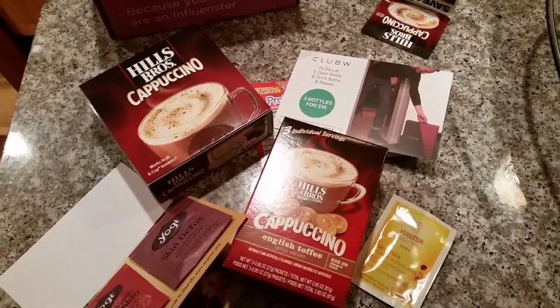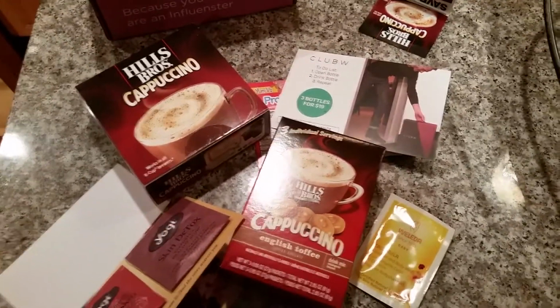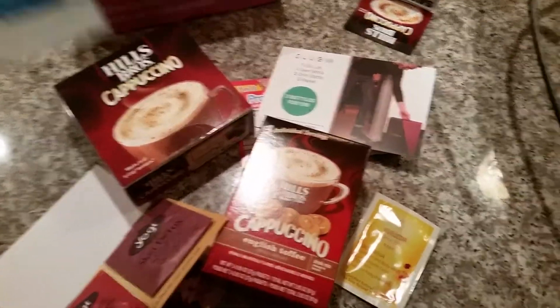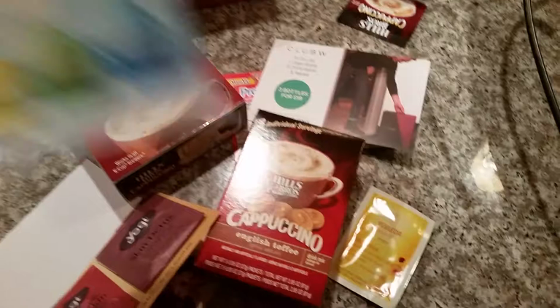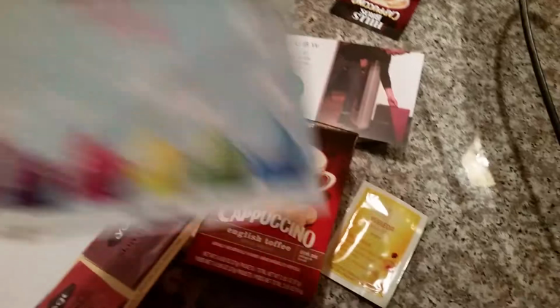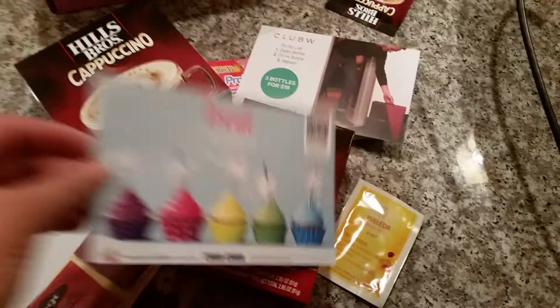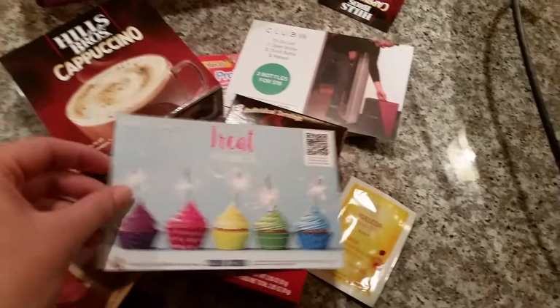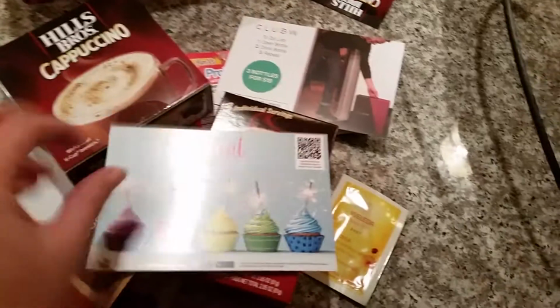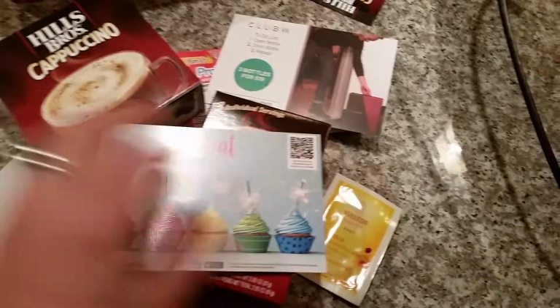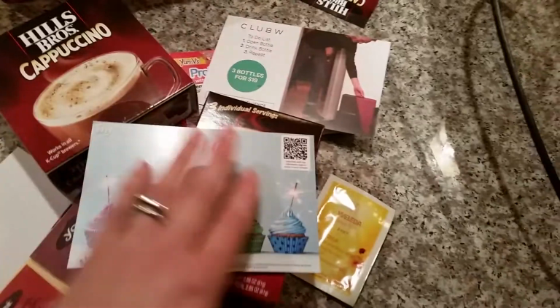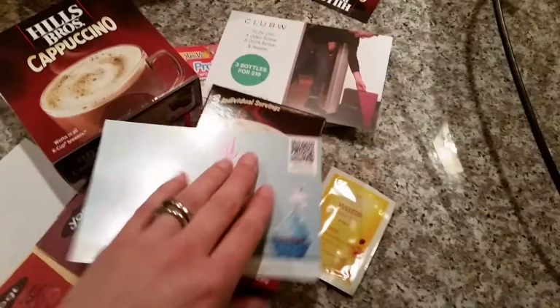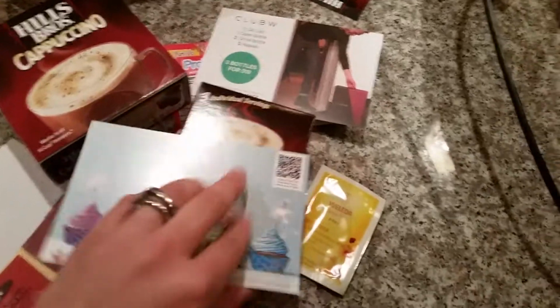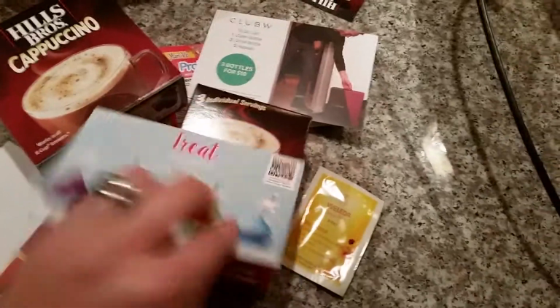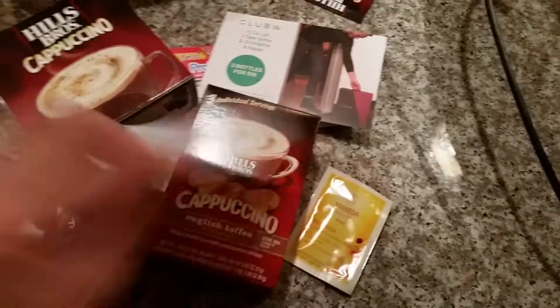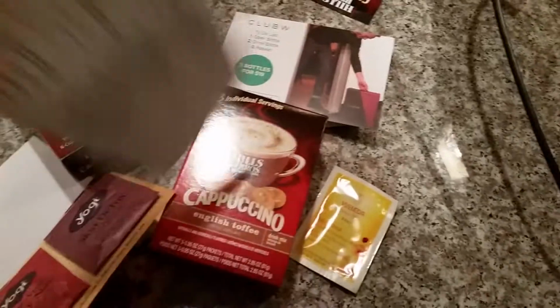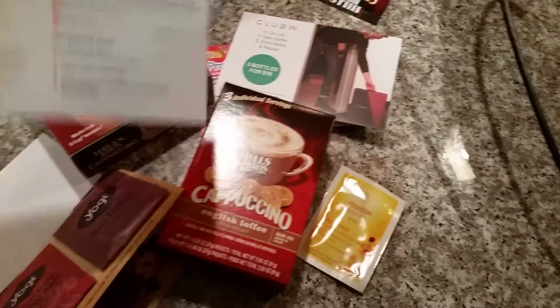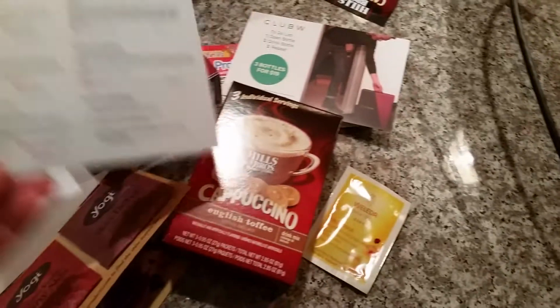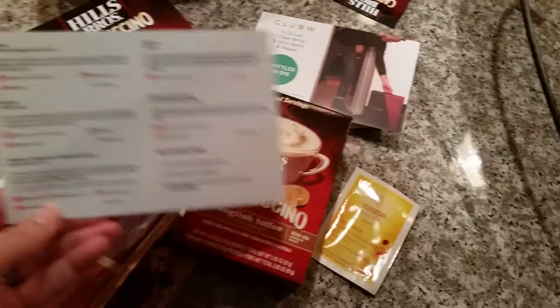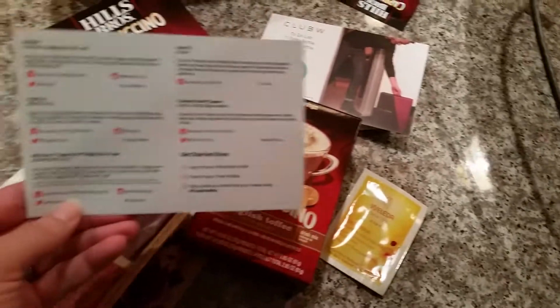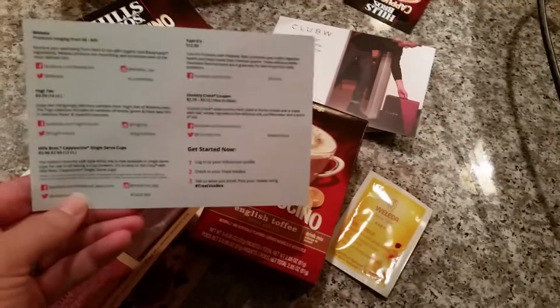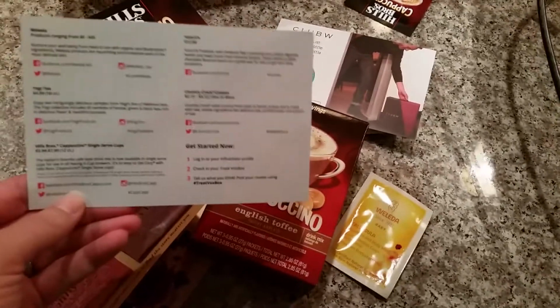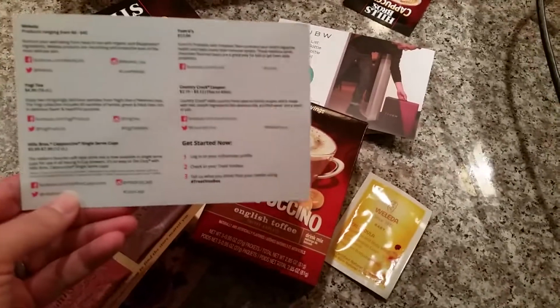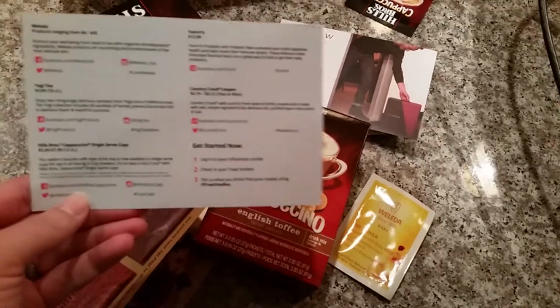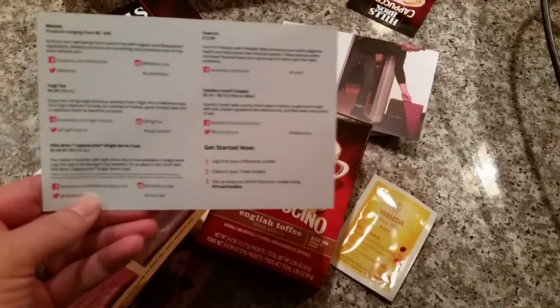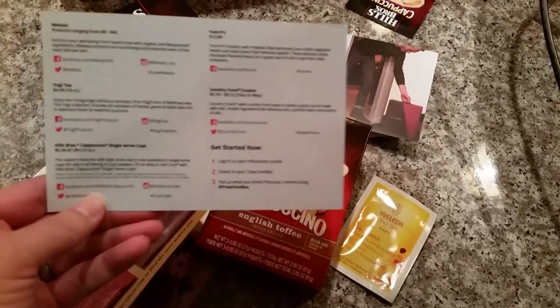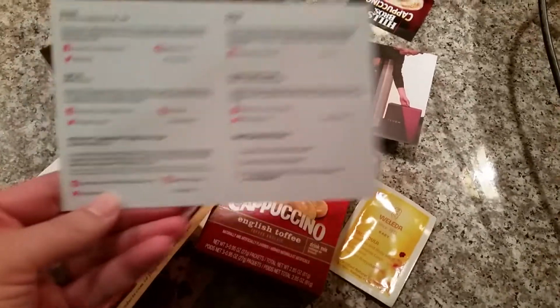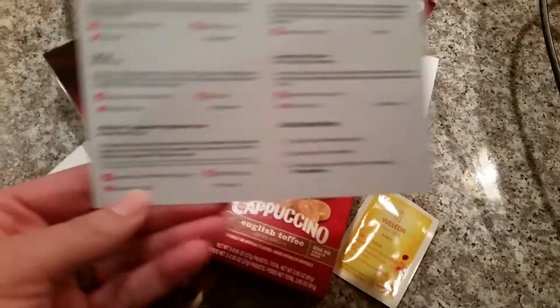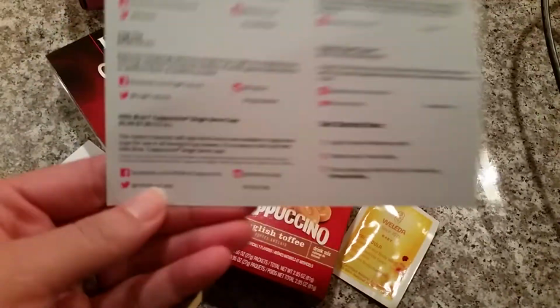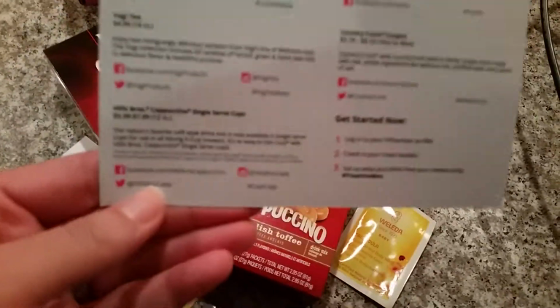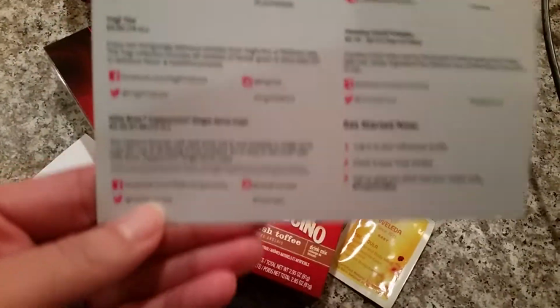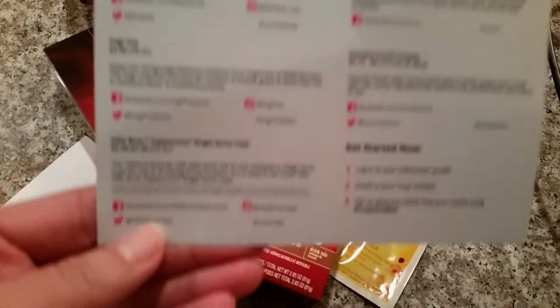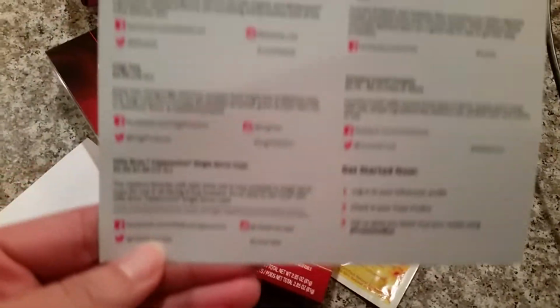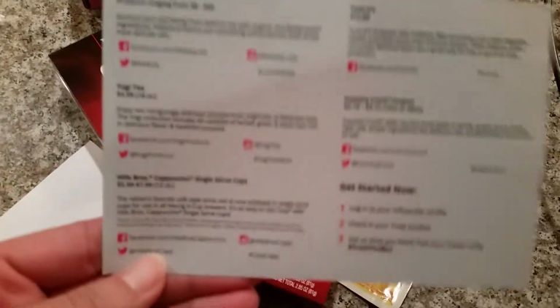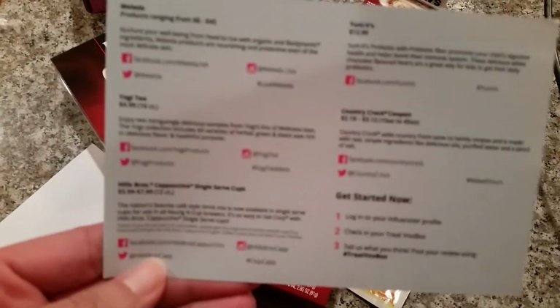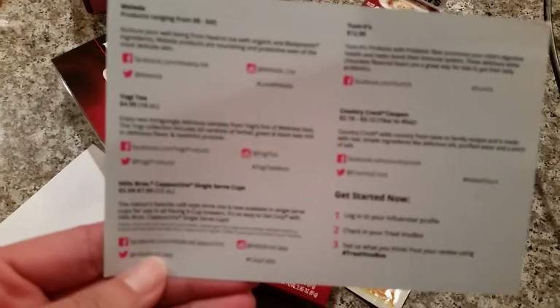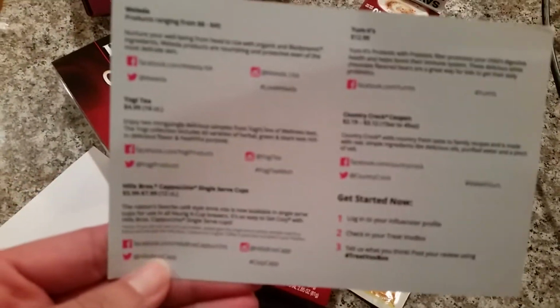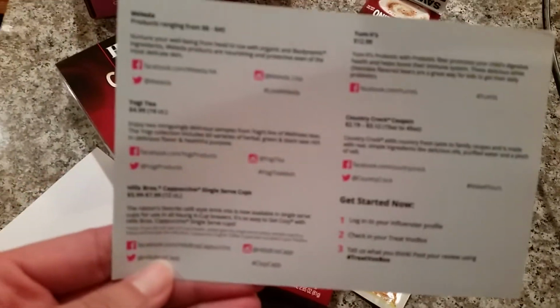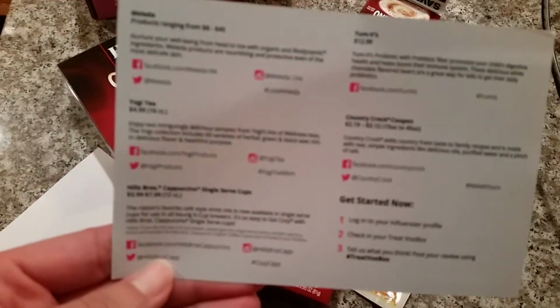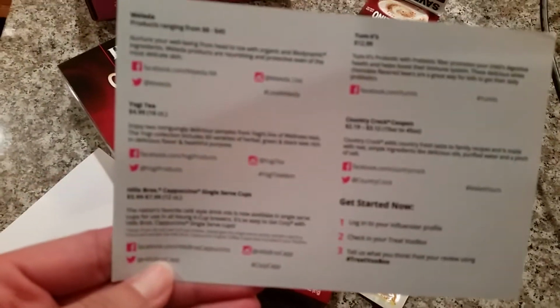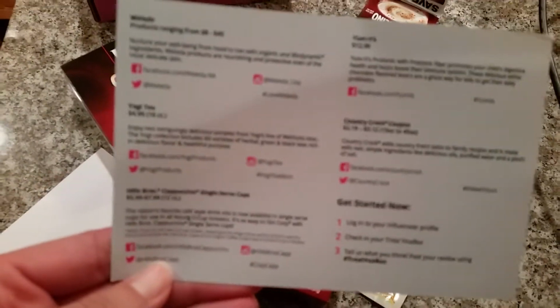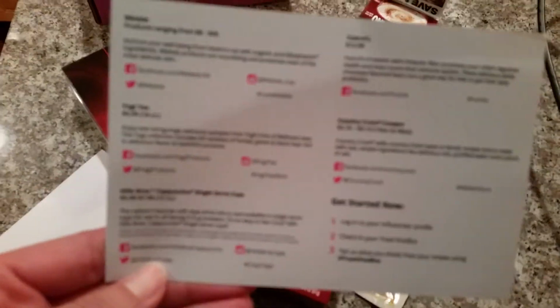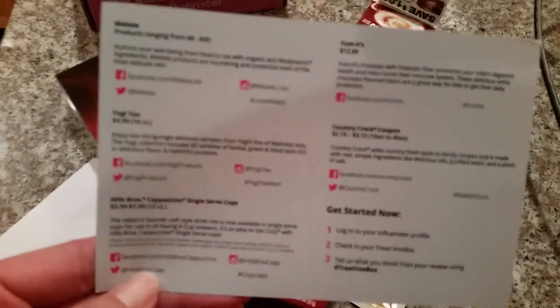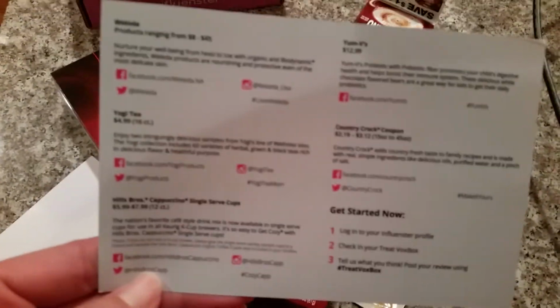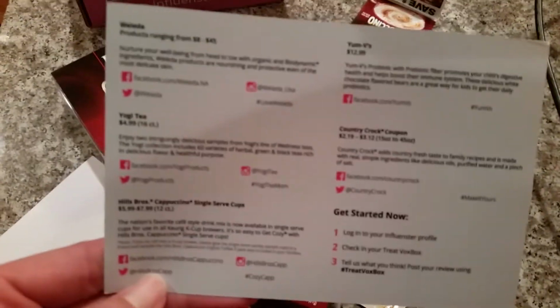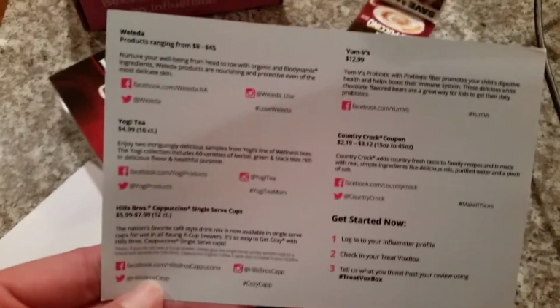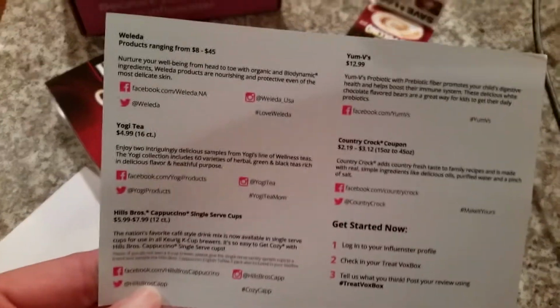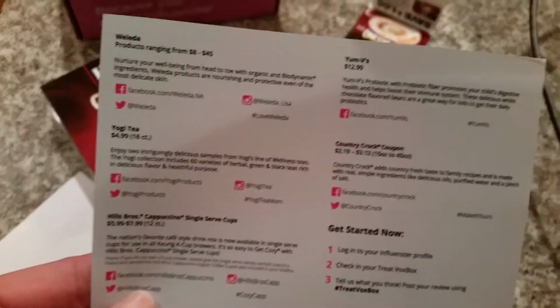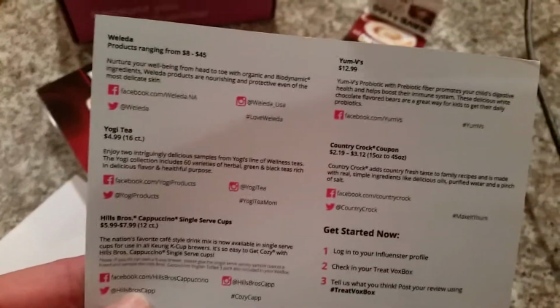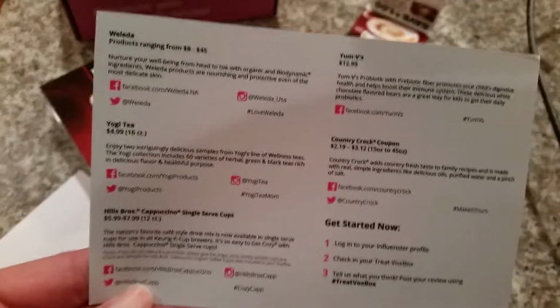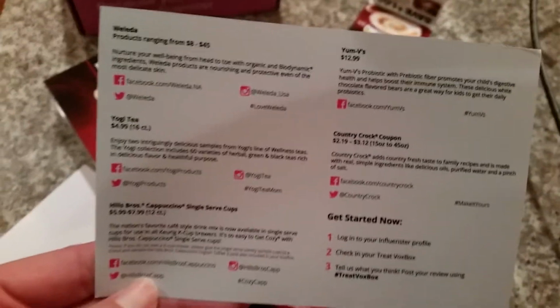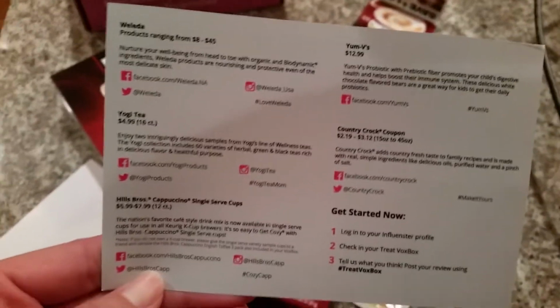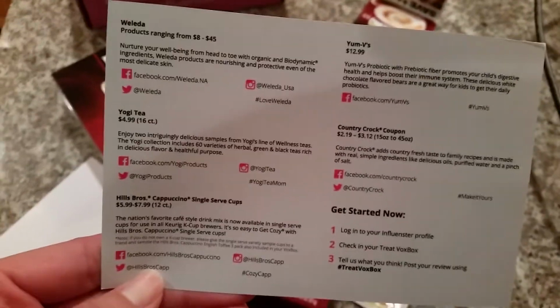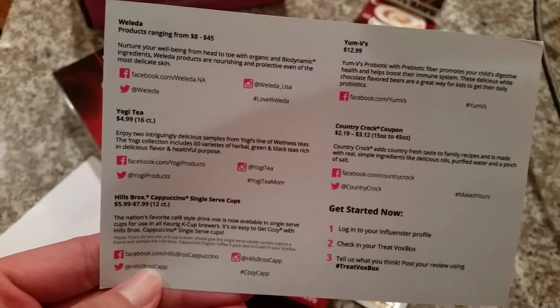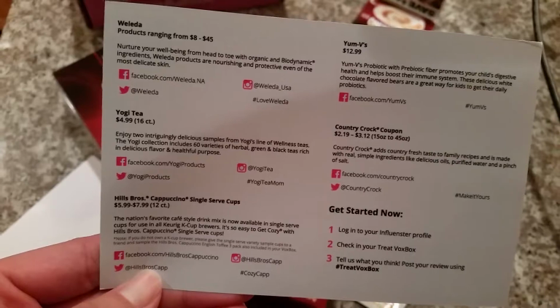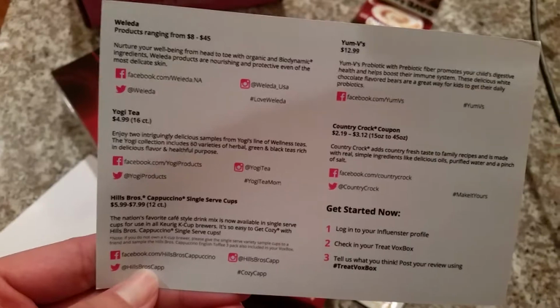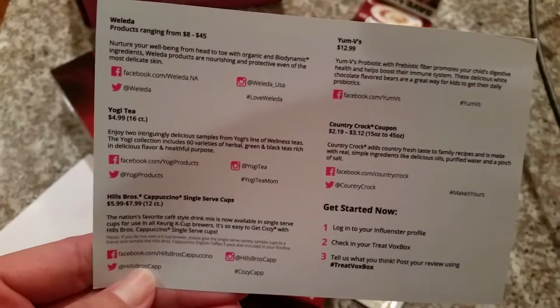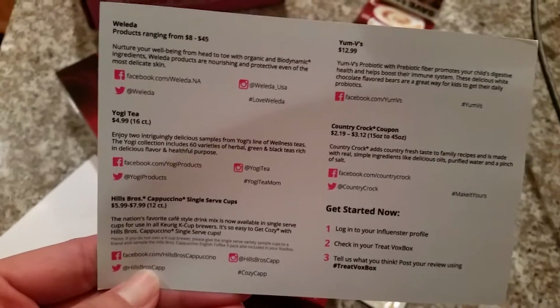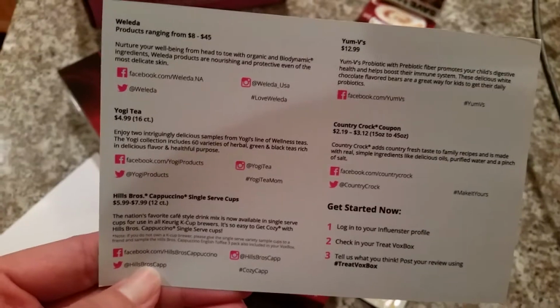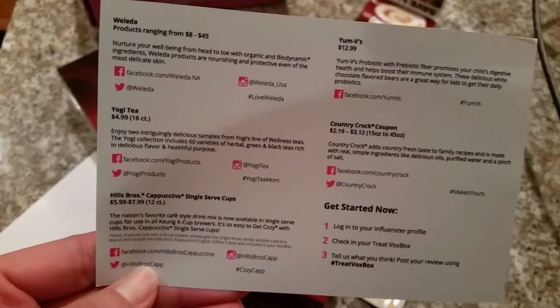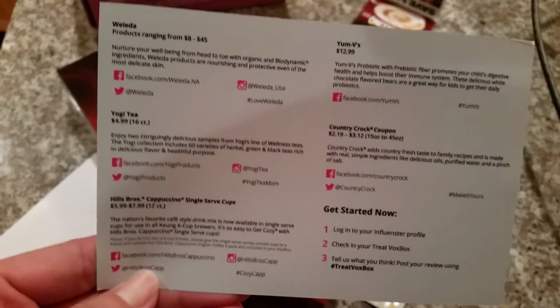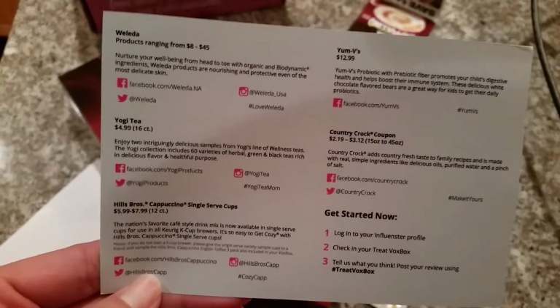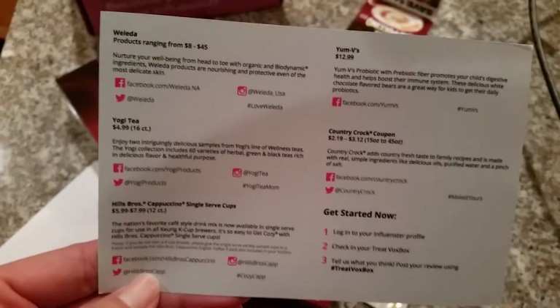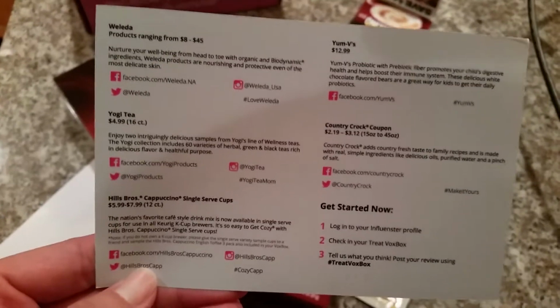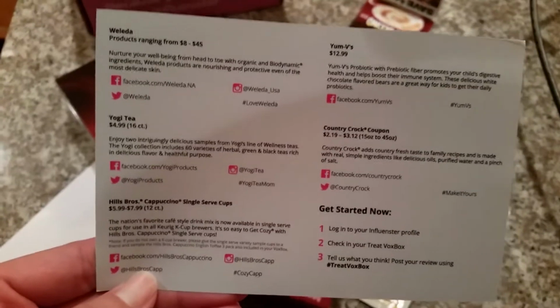It's kind of interesting because it's not treat-y things to me. Treat-y? I don't know.